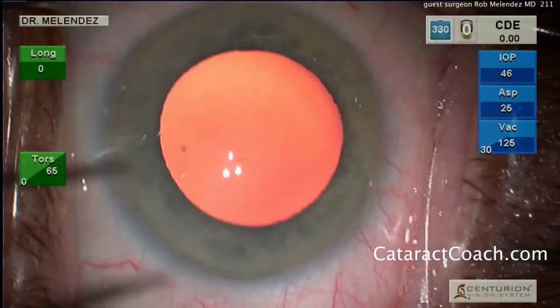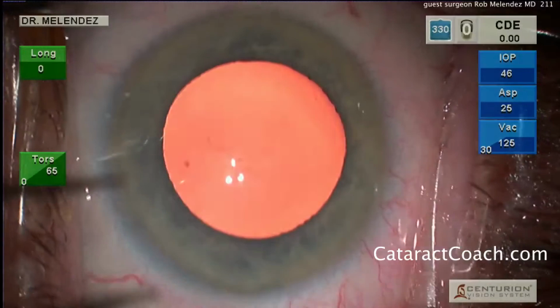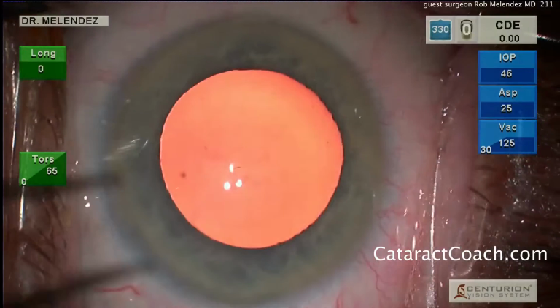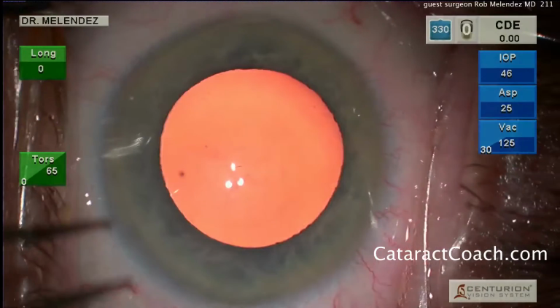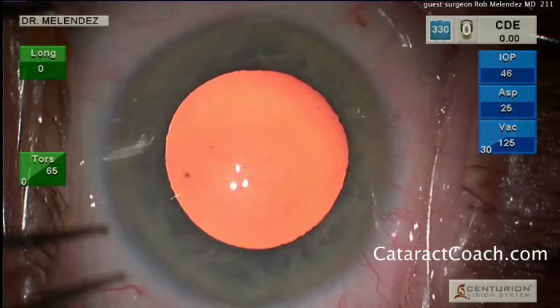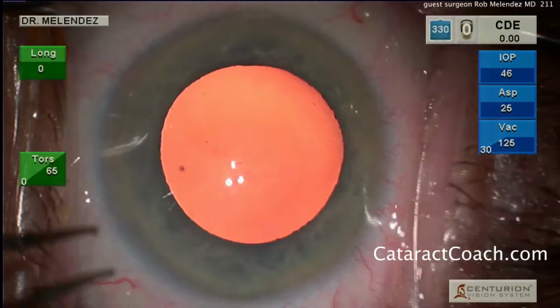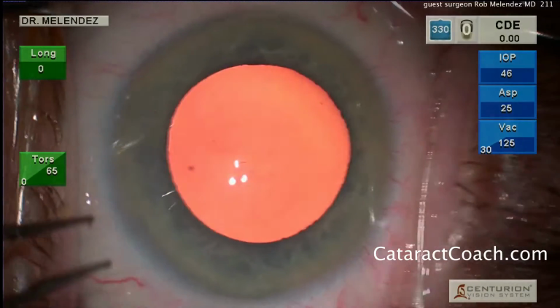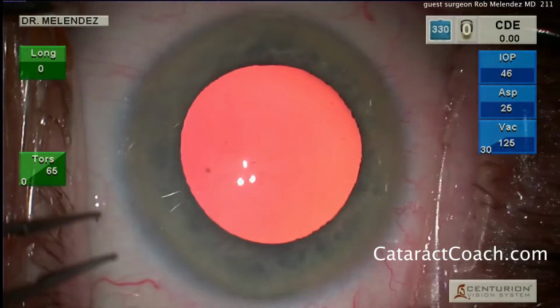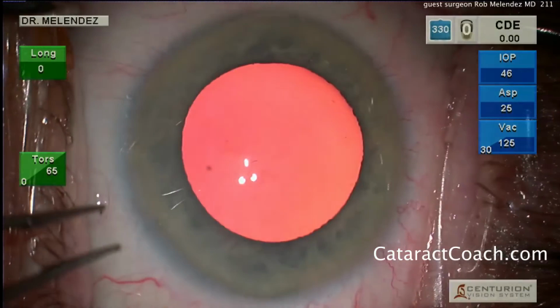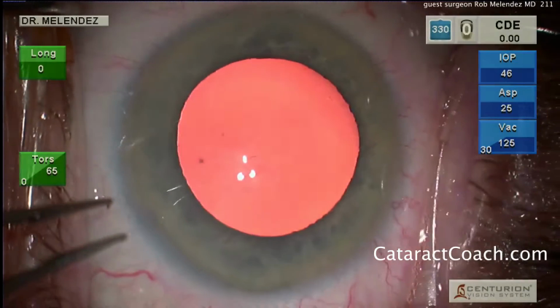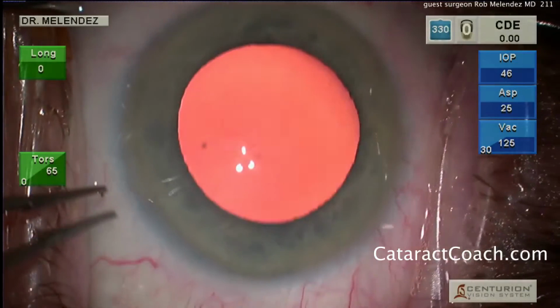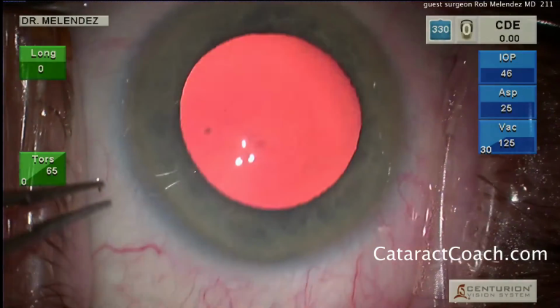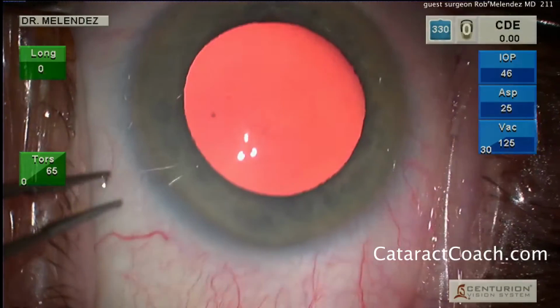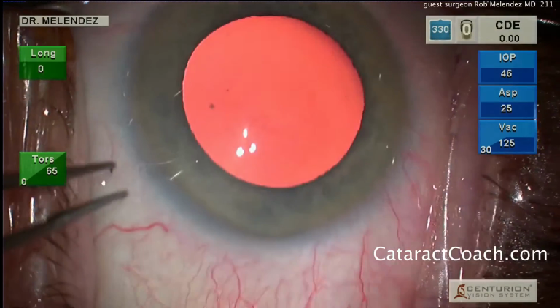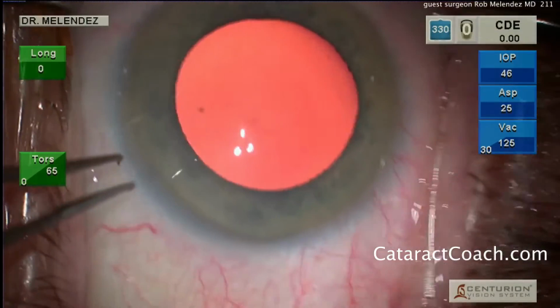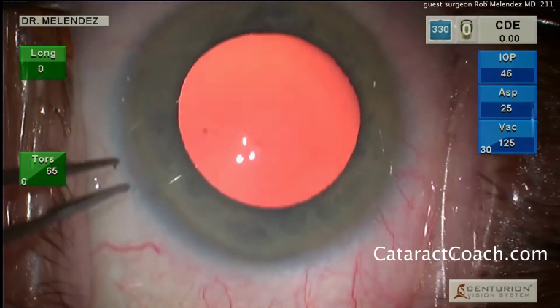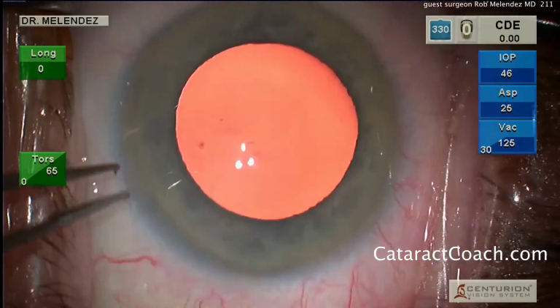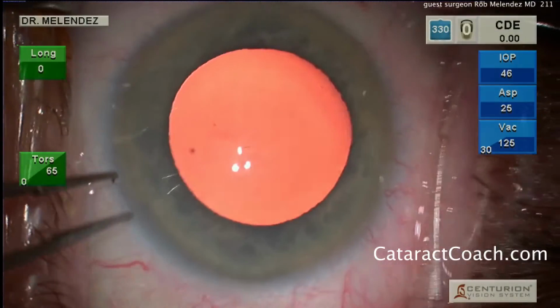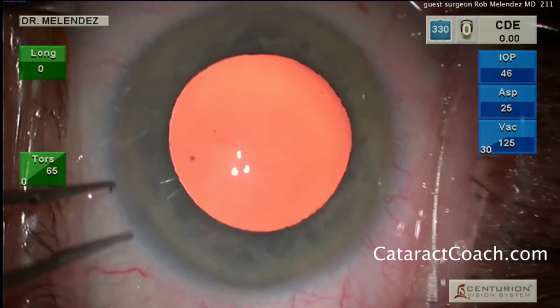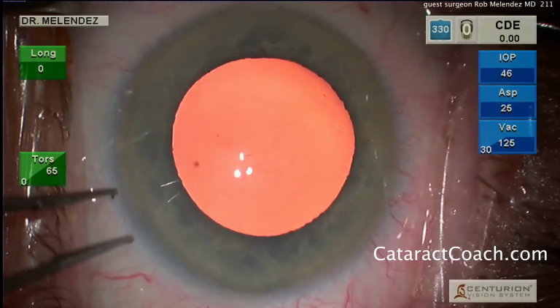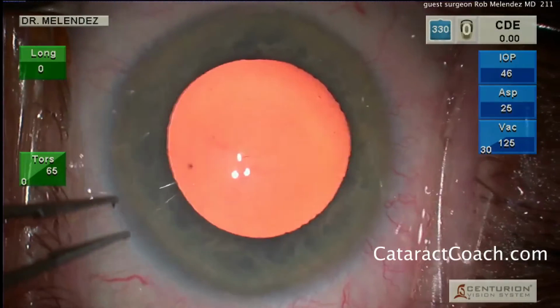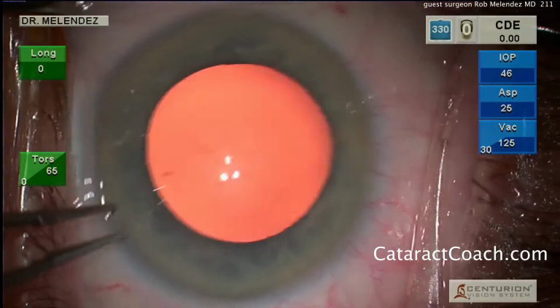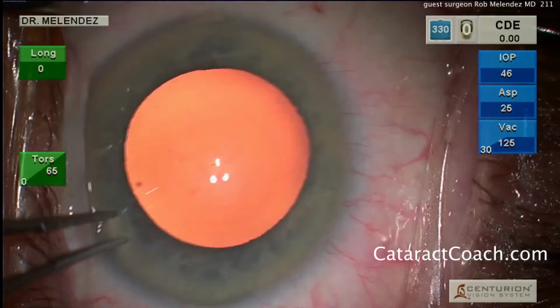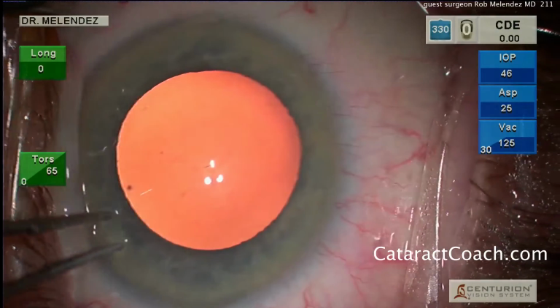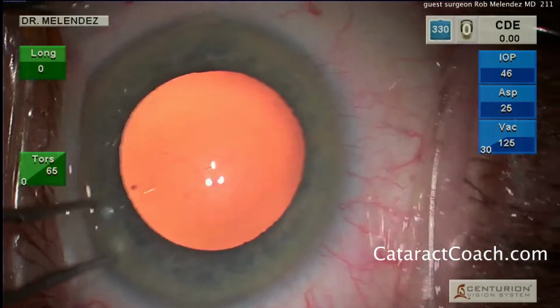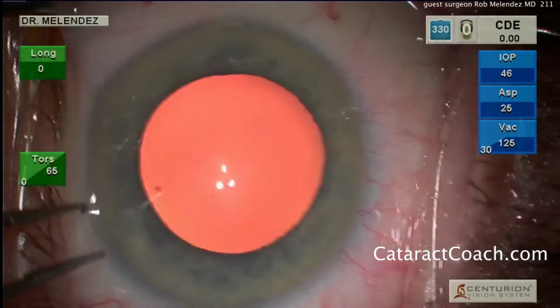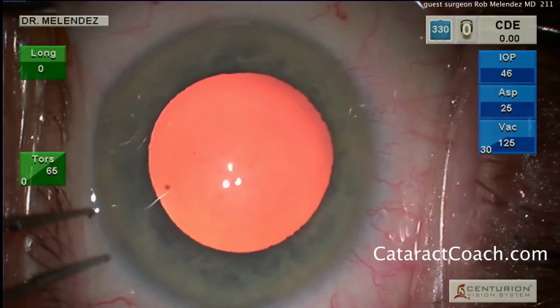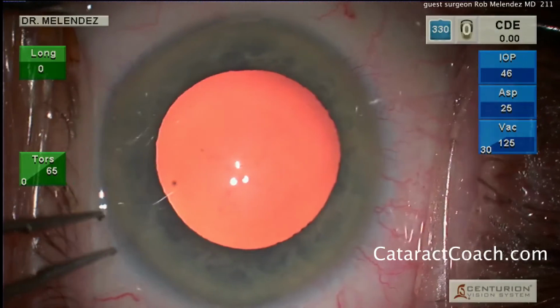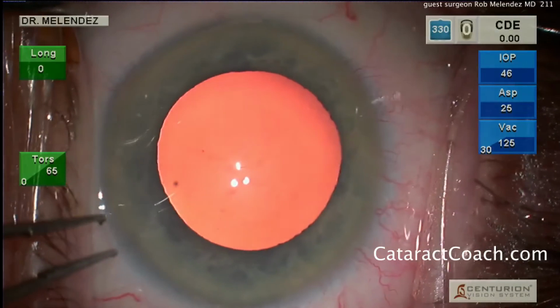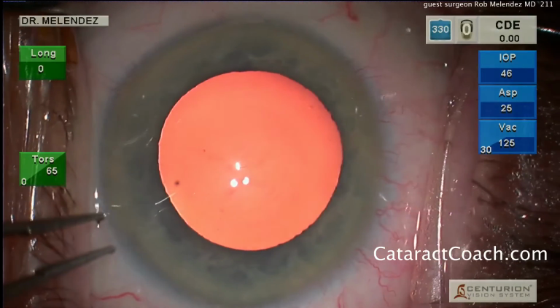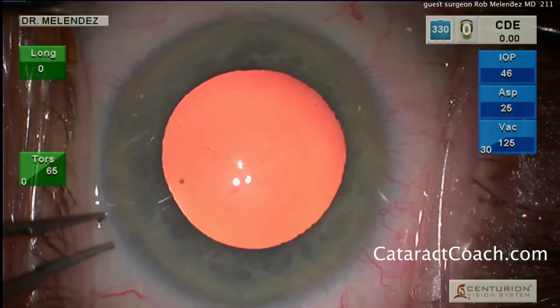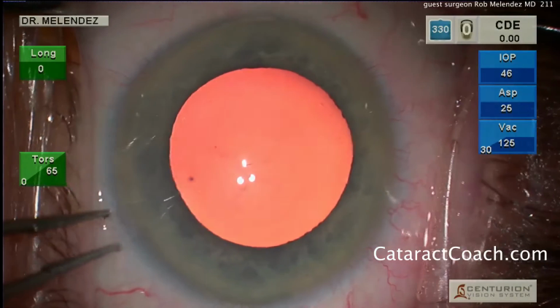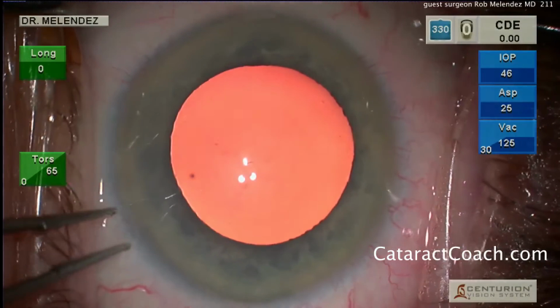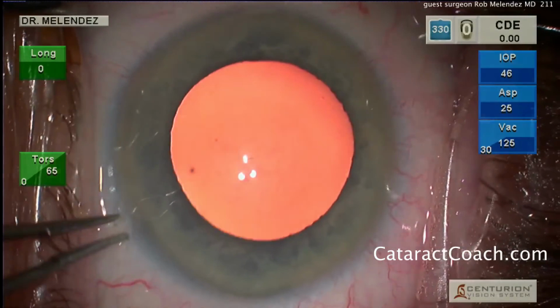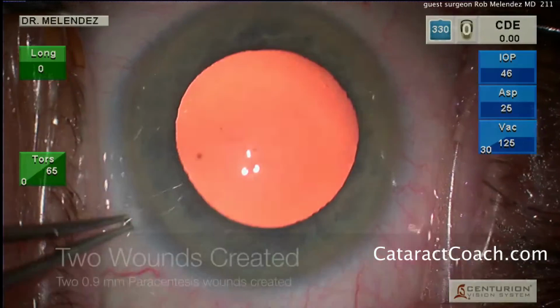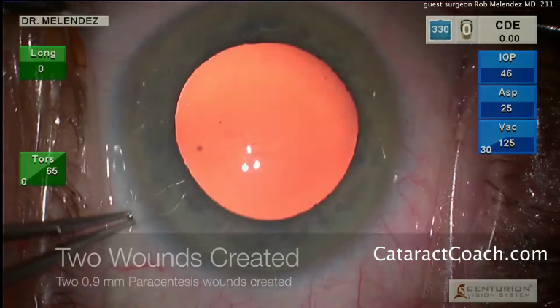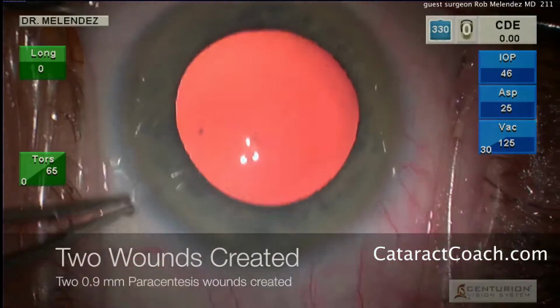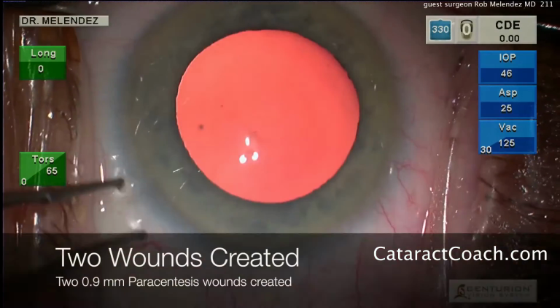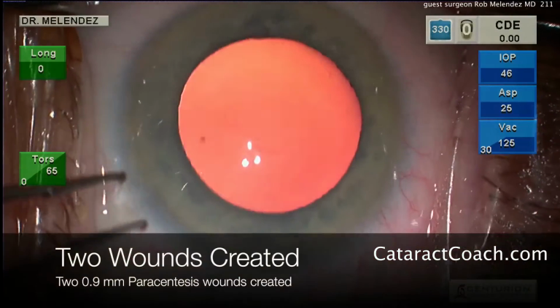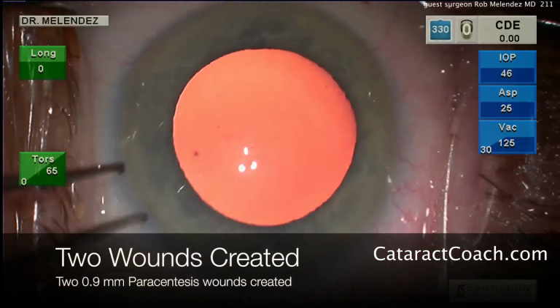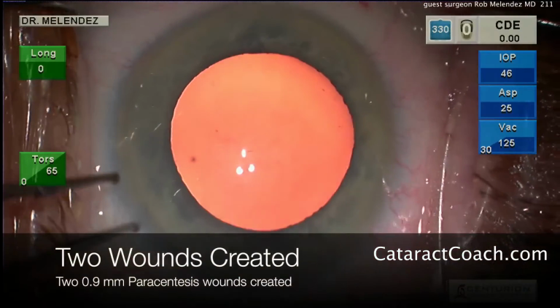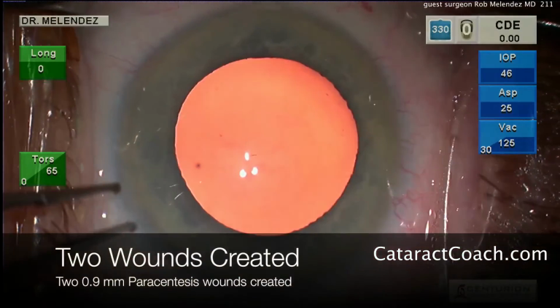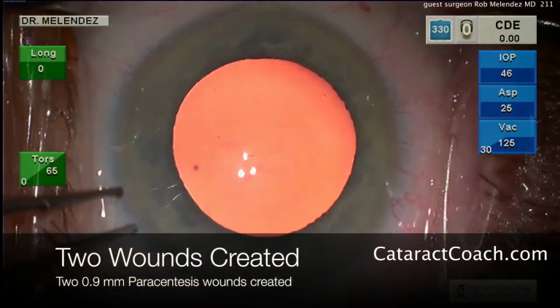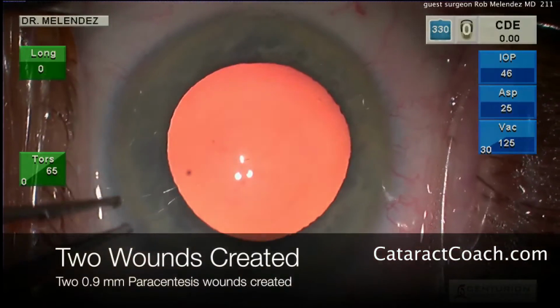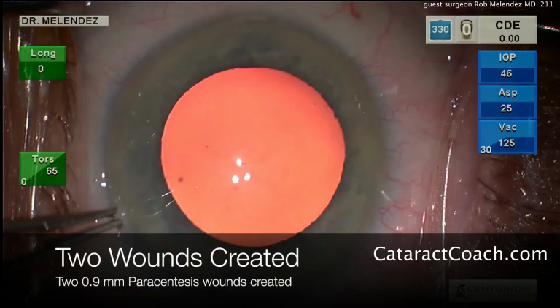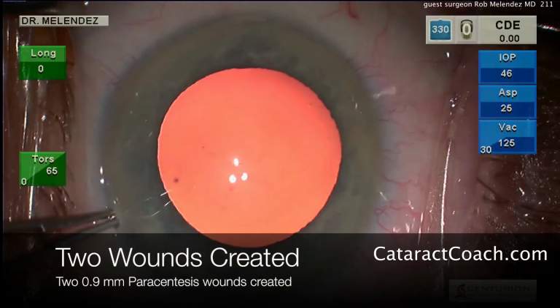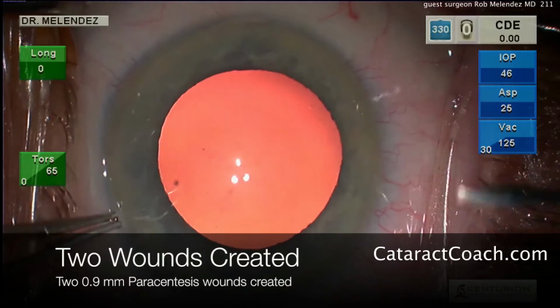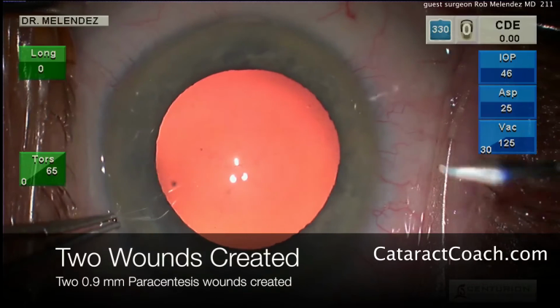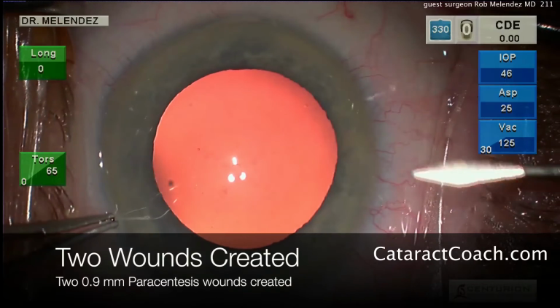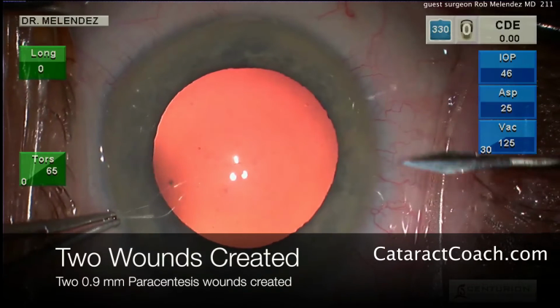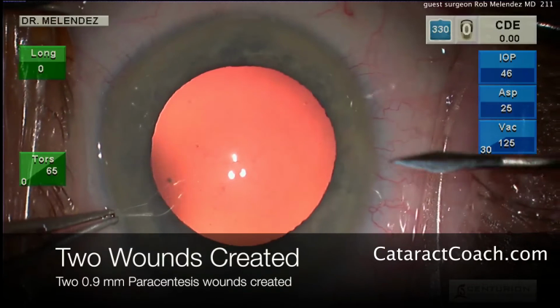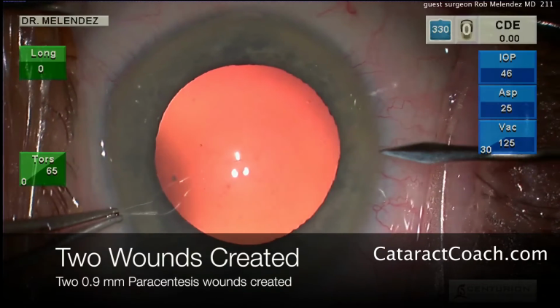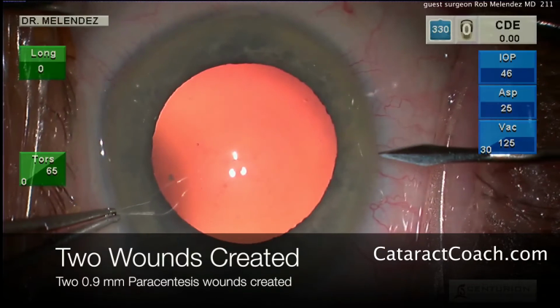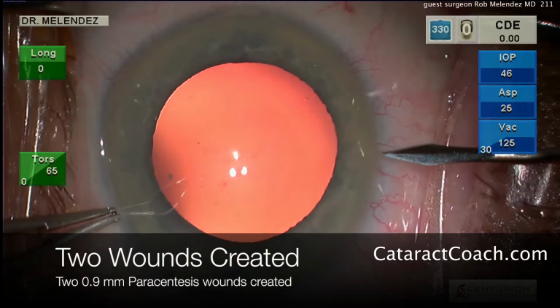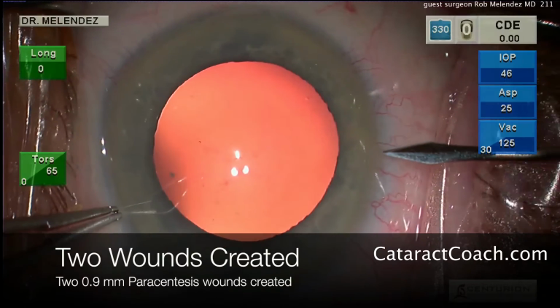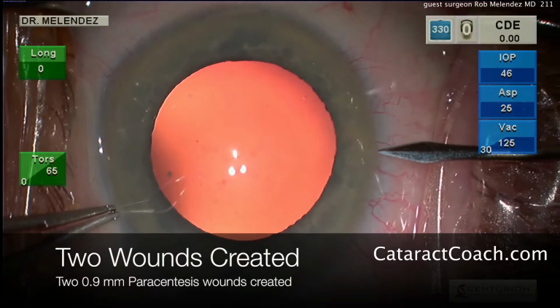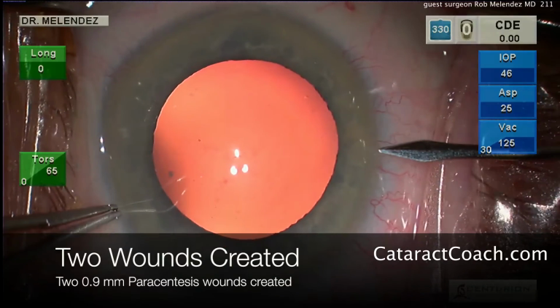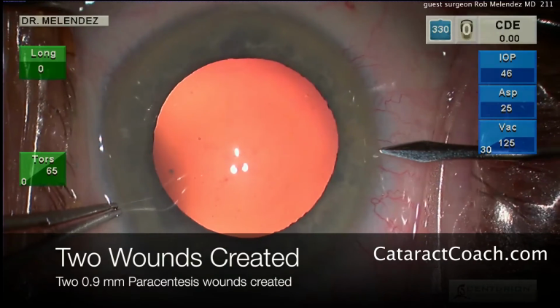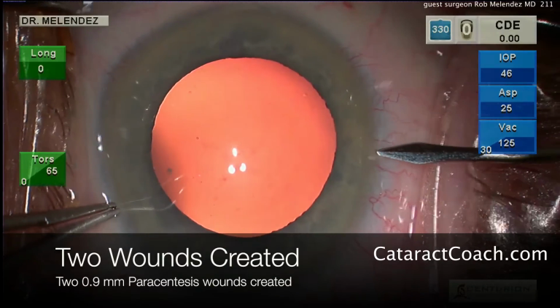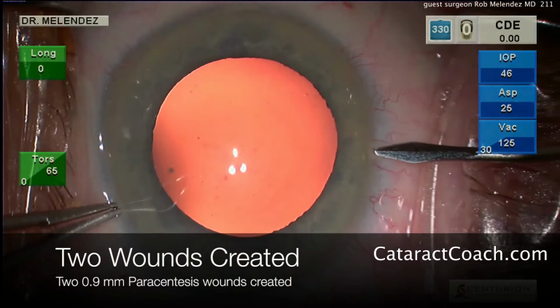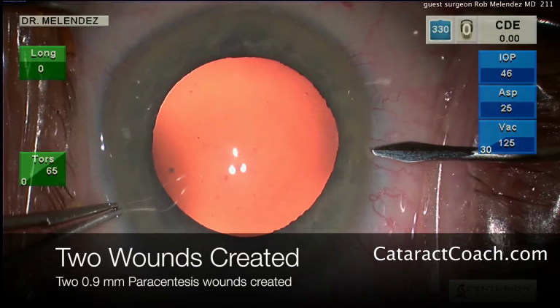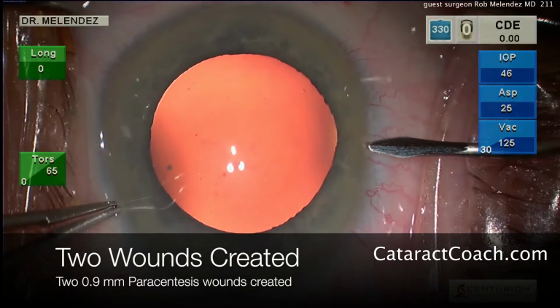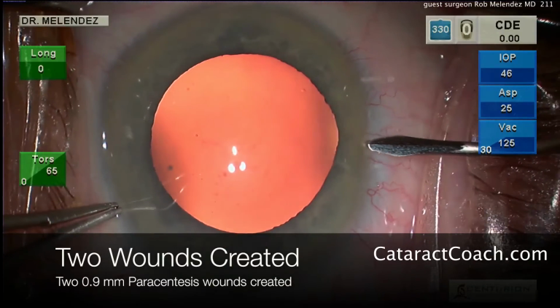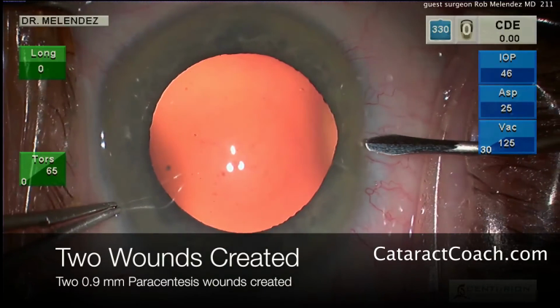This is CataractCoach.com, and today we're watching a video from a guest surgeon, Dr. Rob Melendez. So let's watch him here.